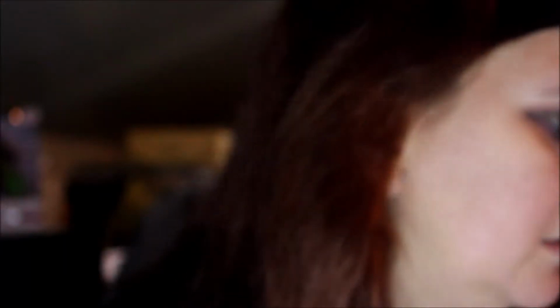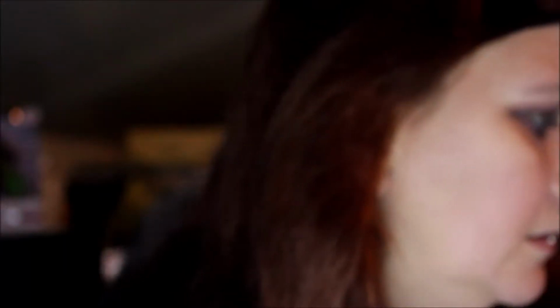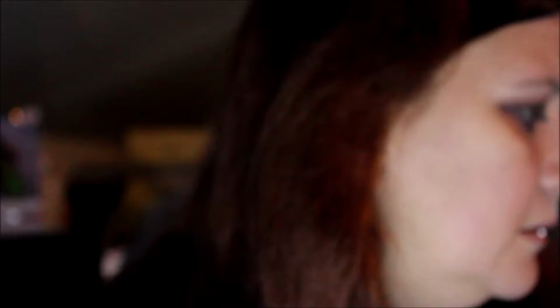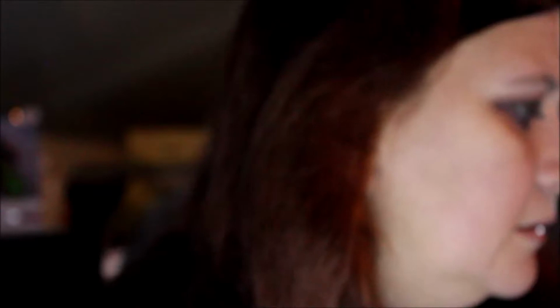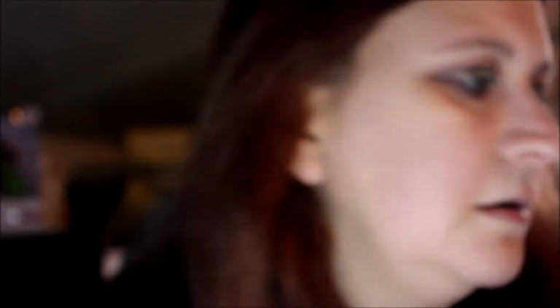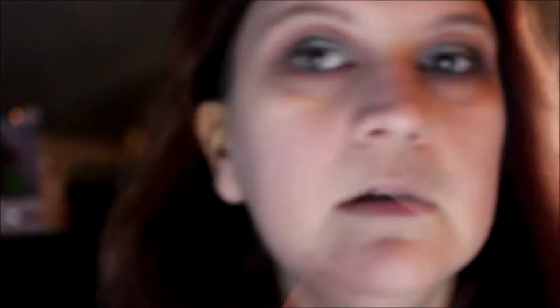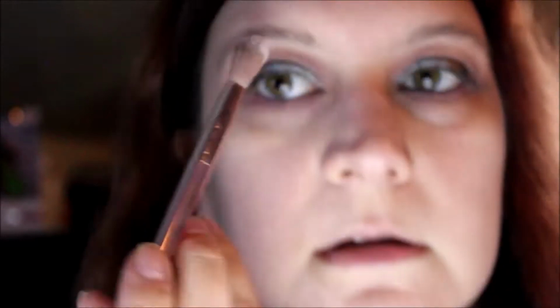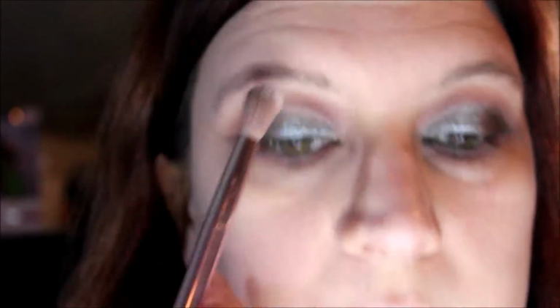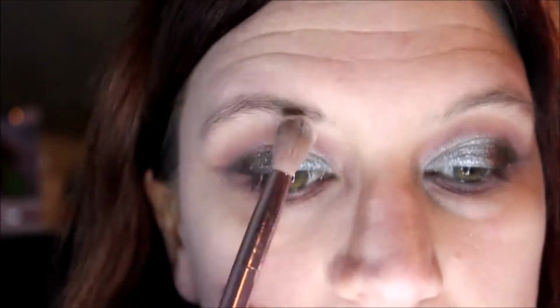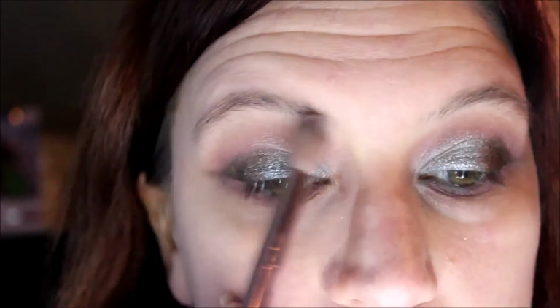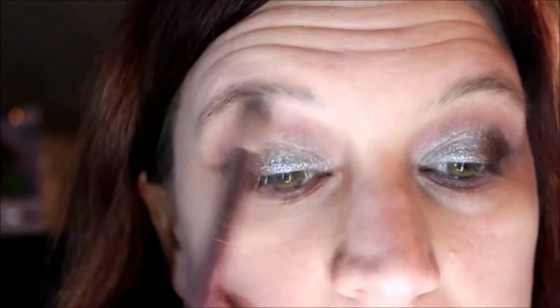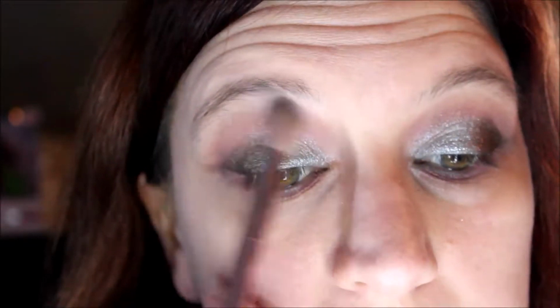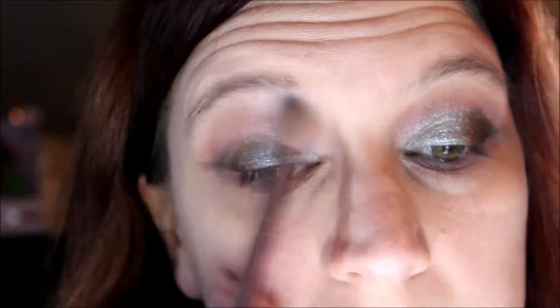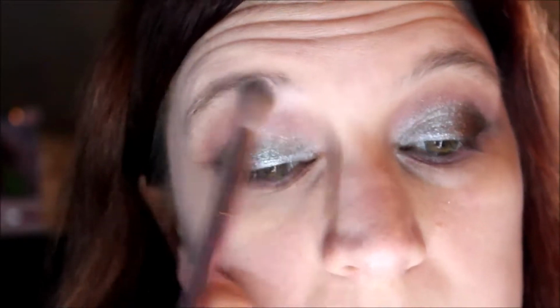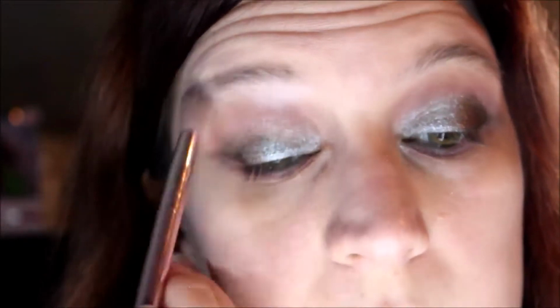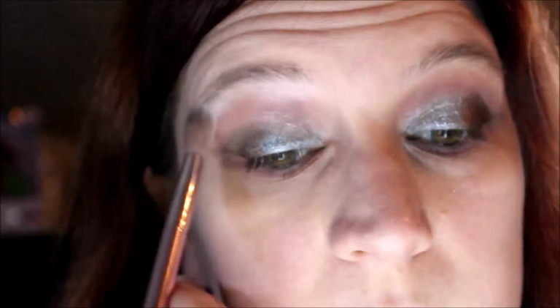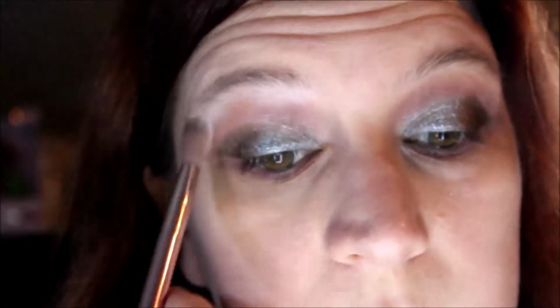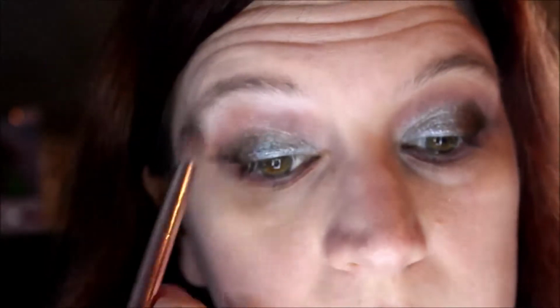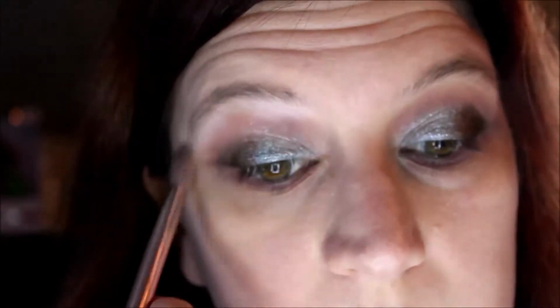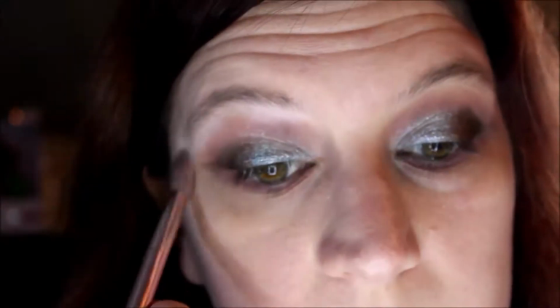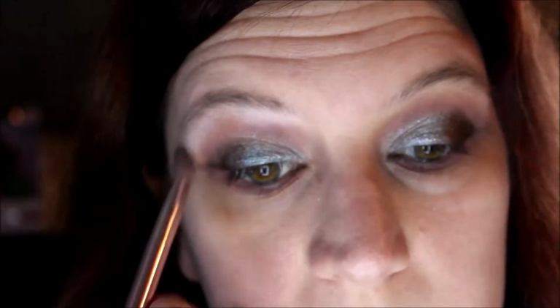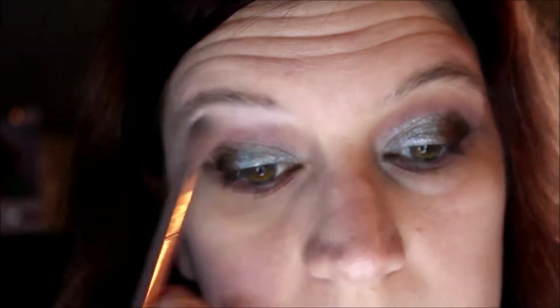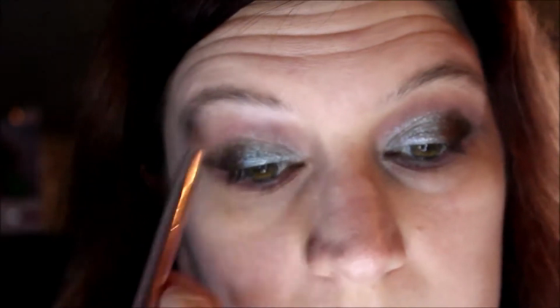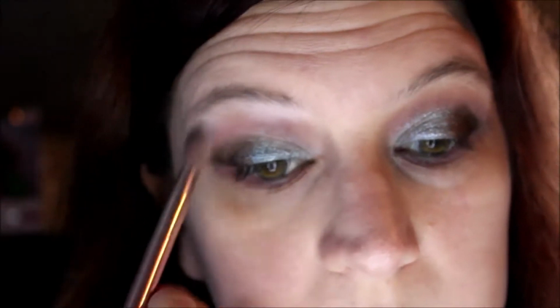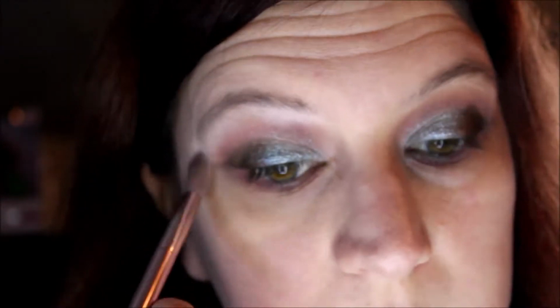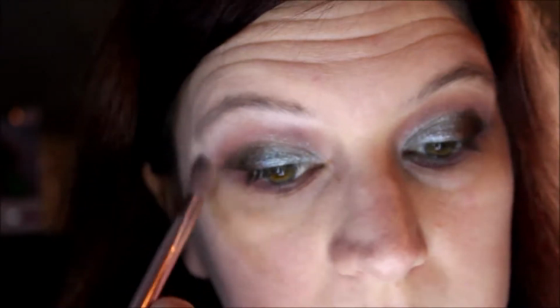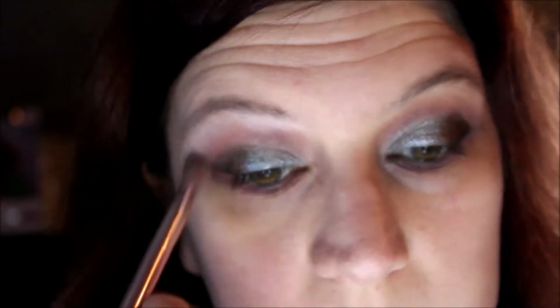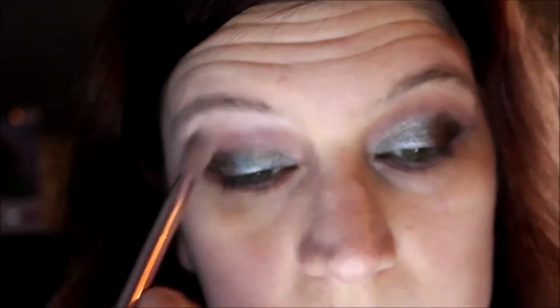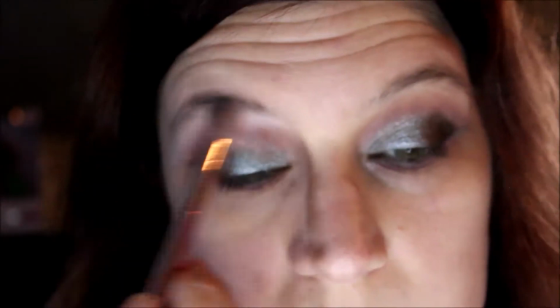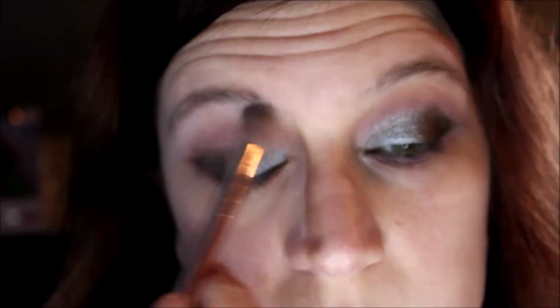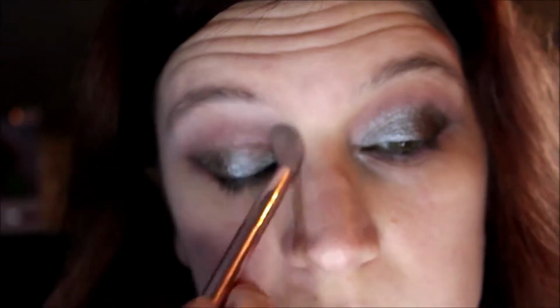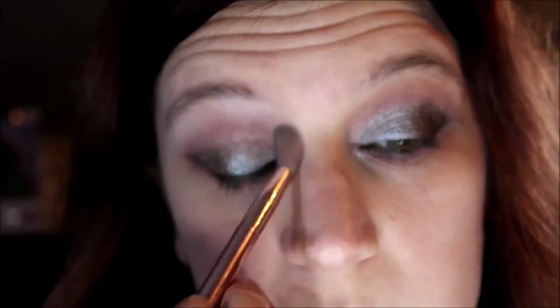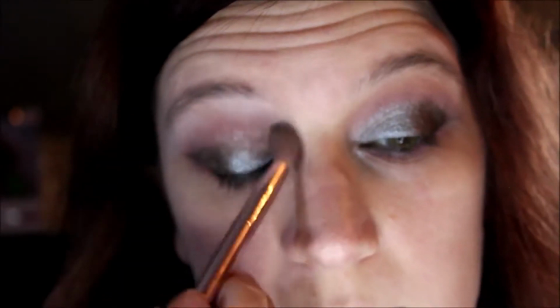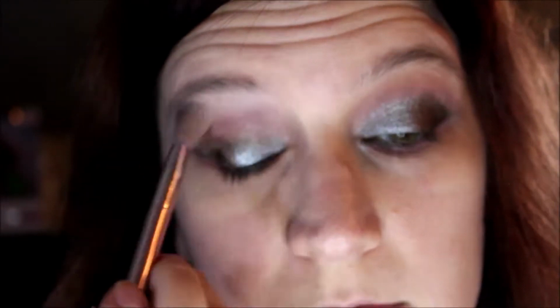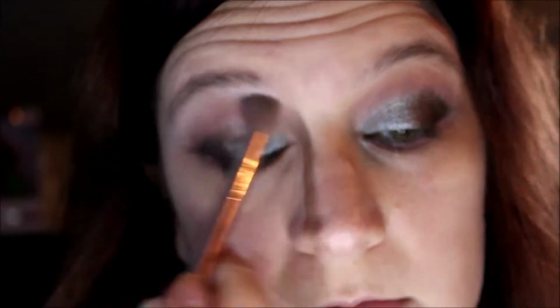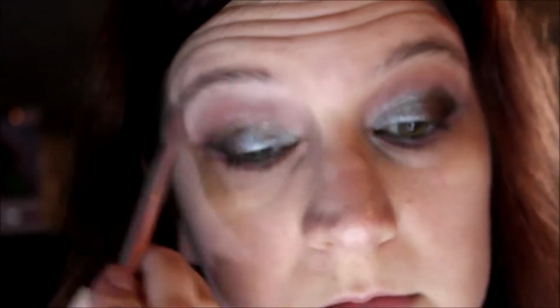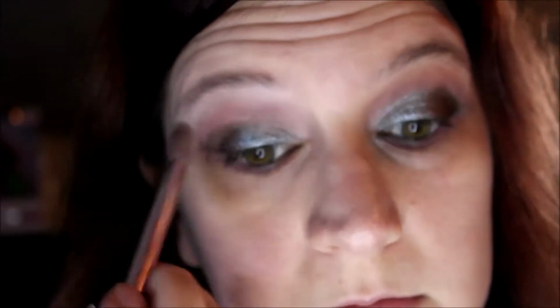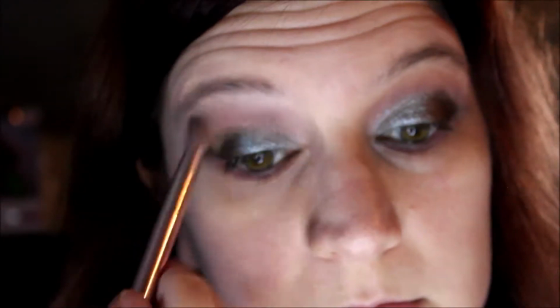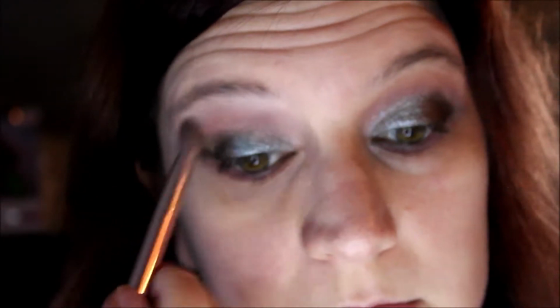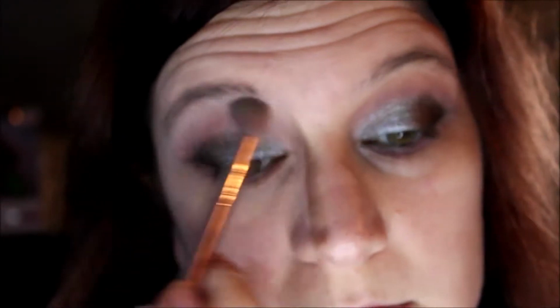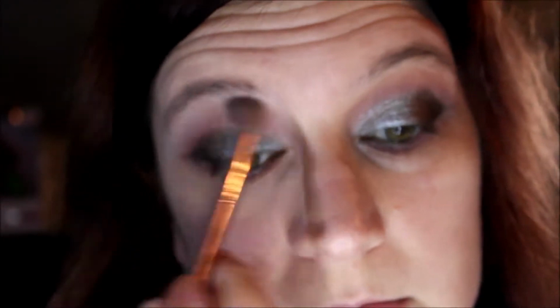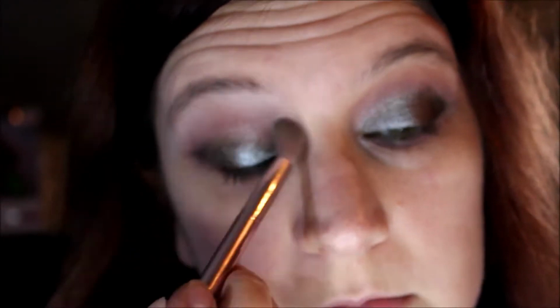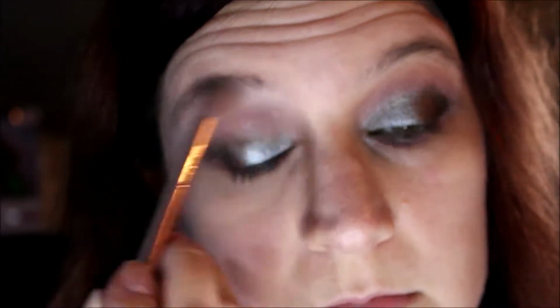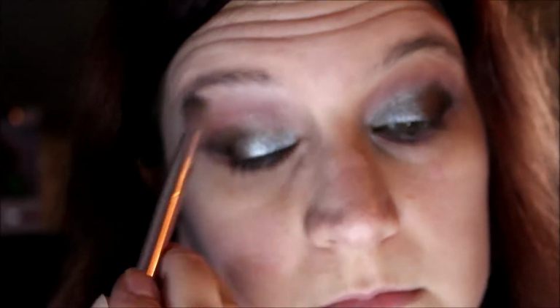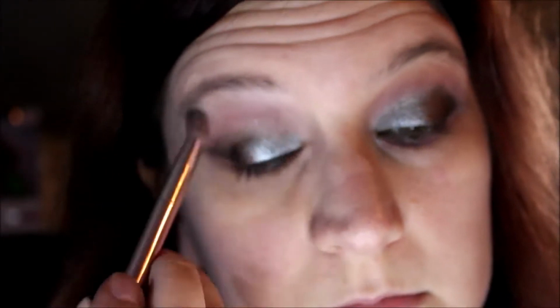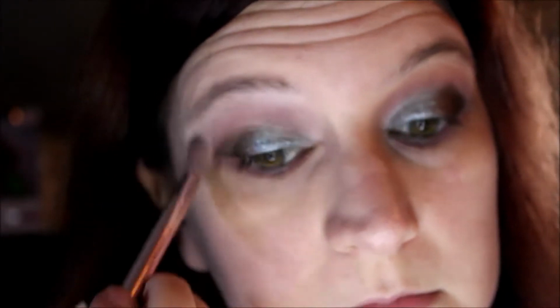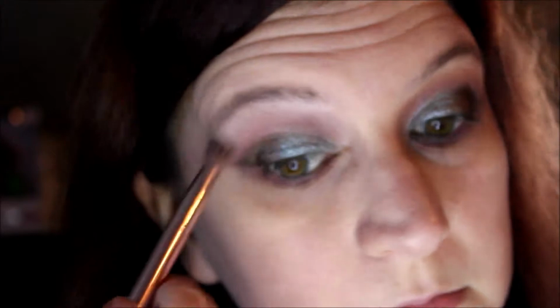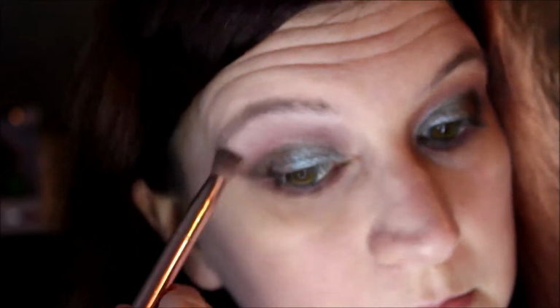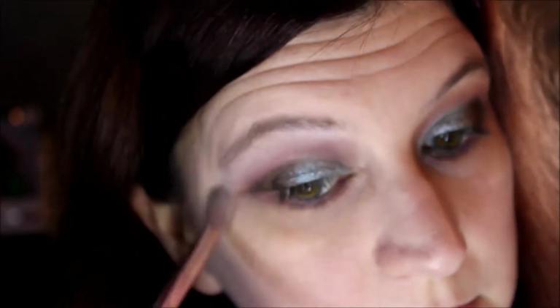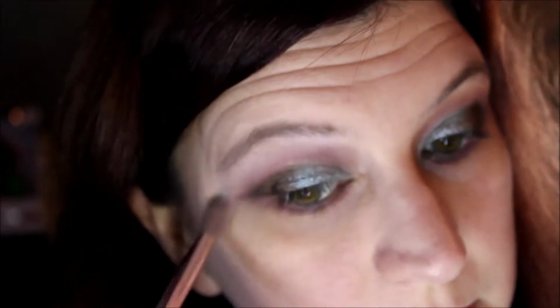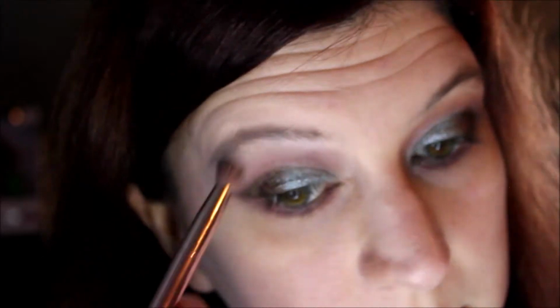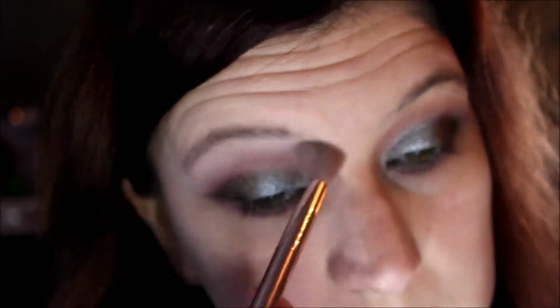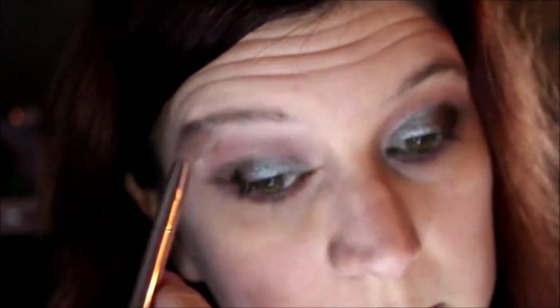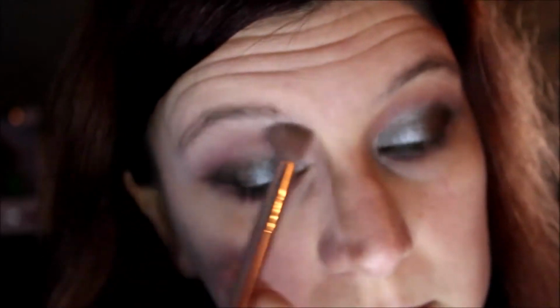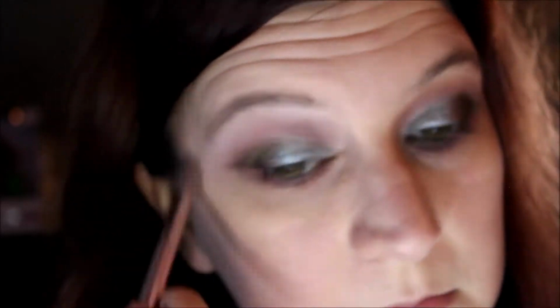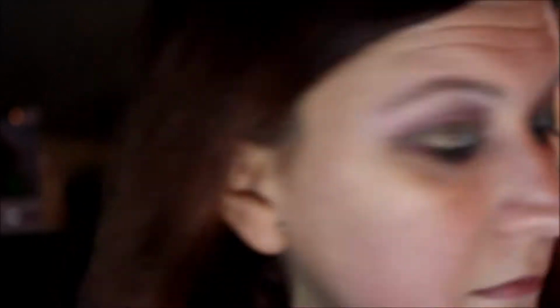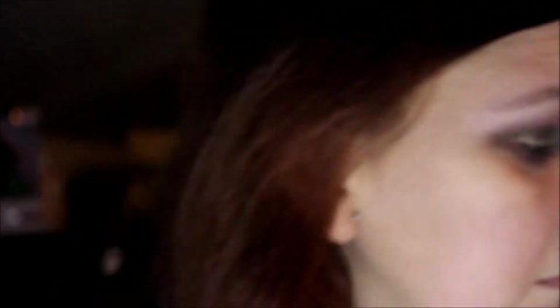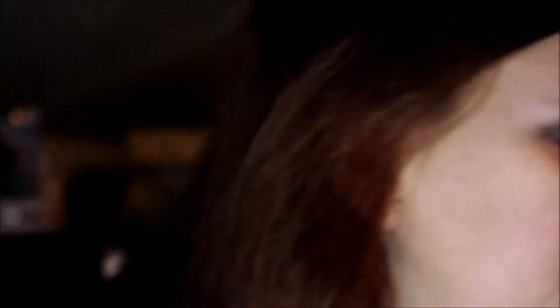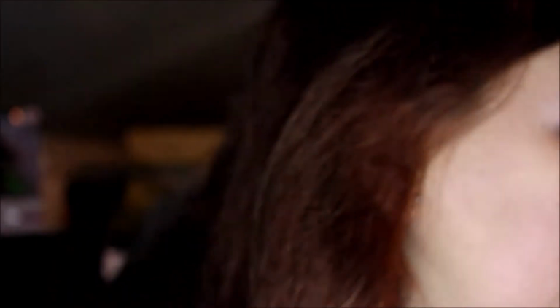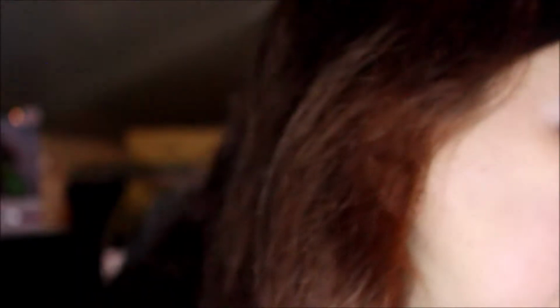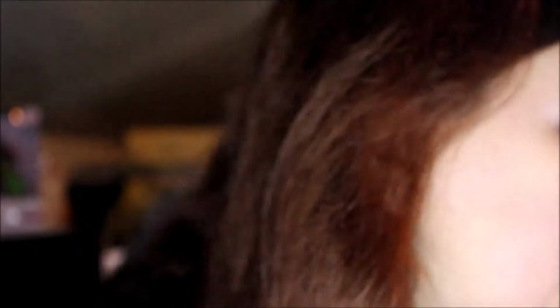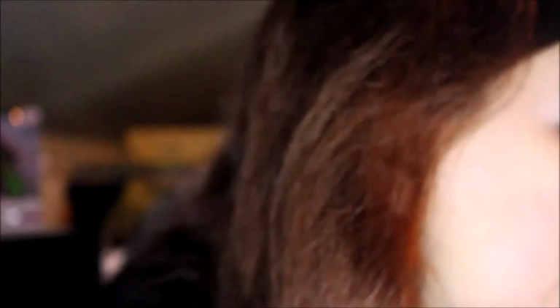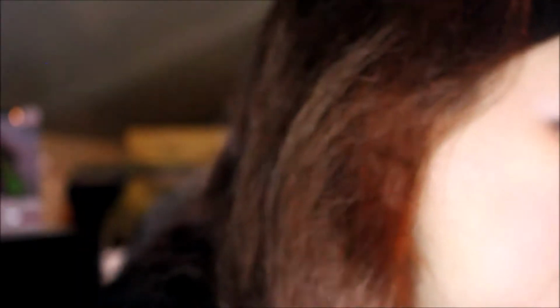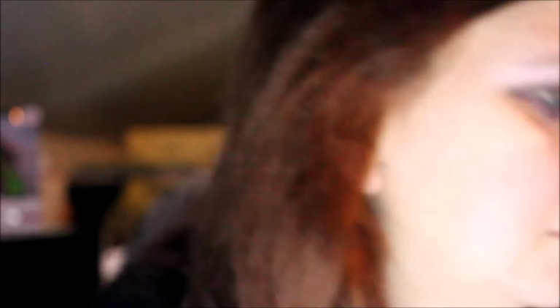Next going into the matte Scorpio shade, just plopping that on the brow bone and blending everything out.